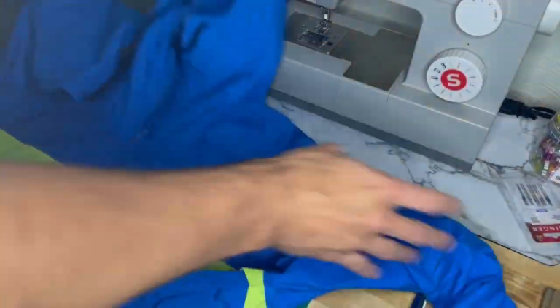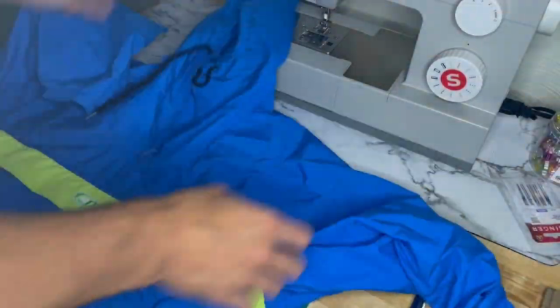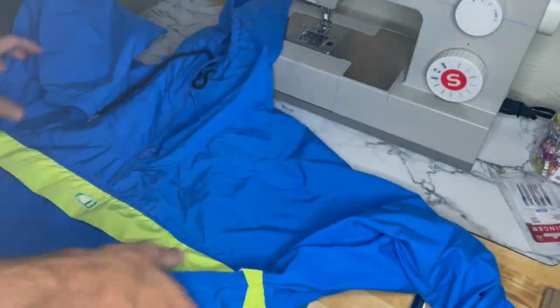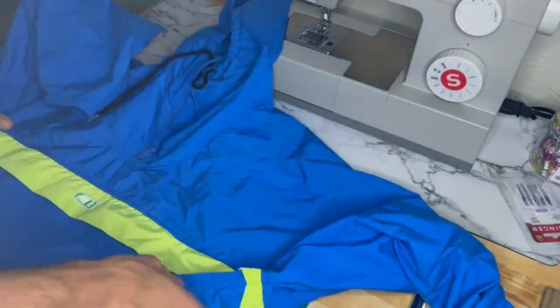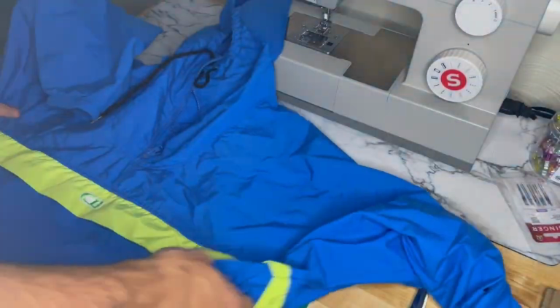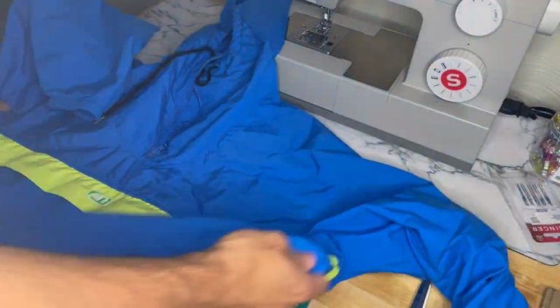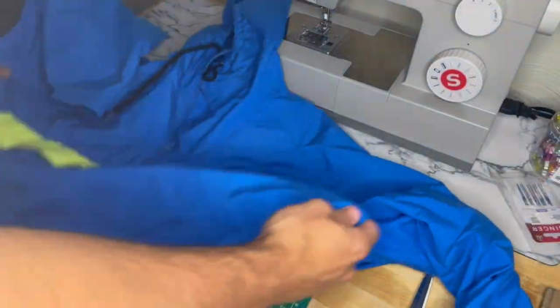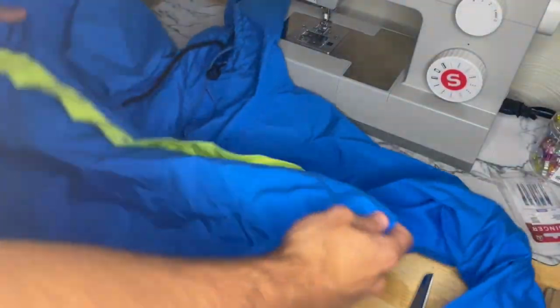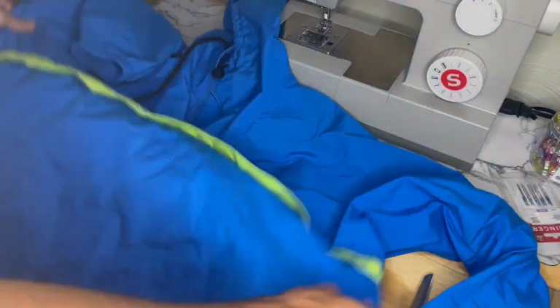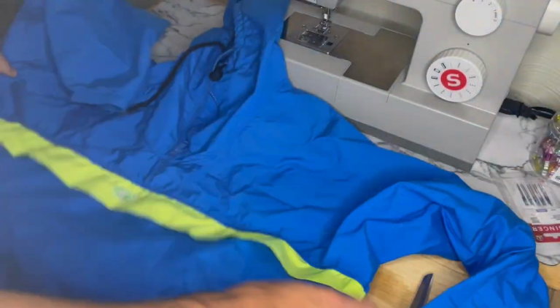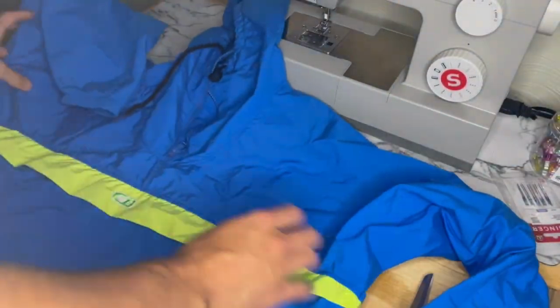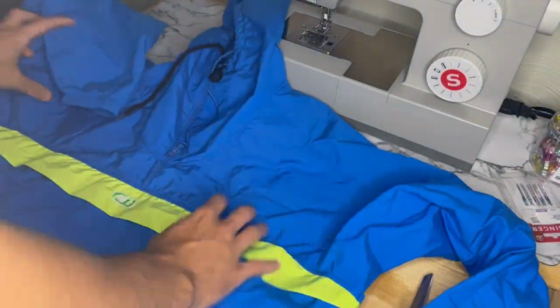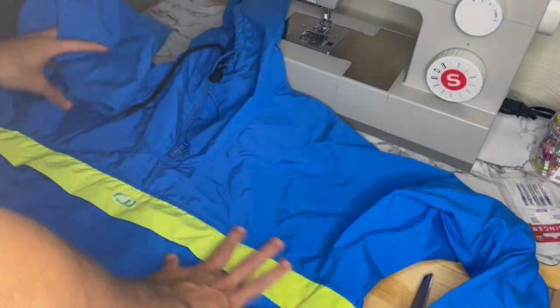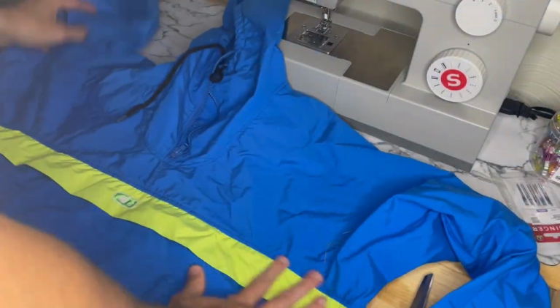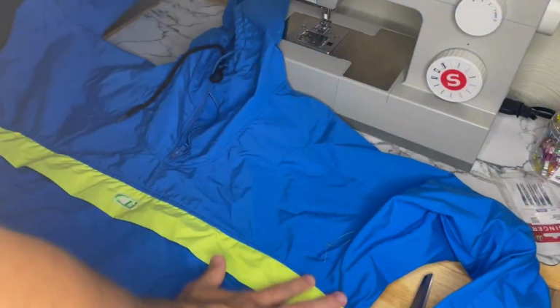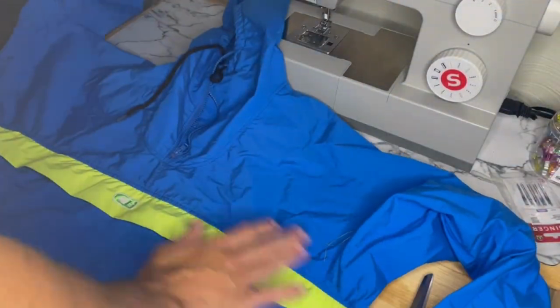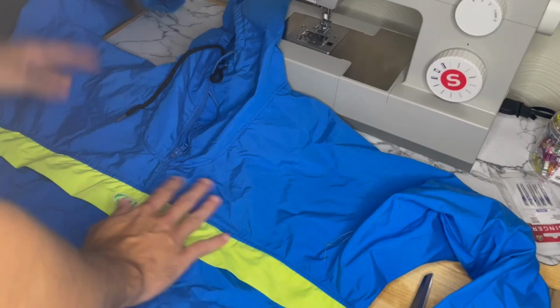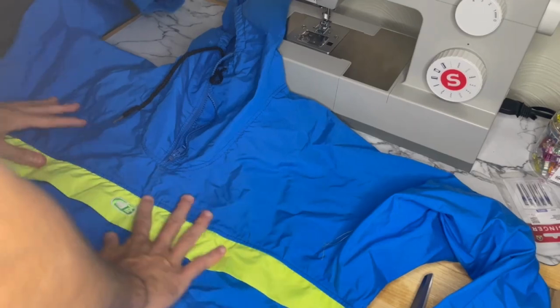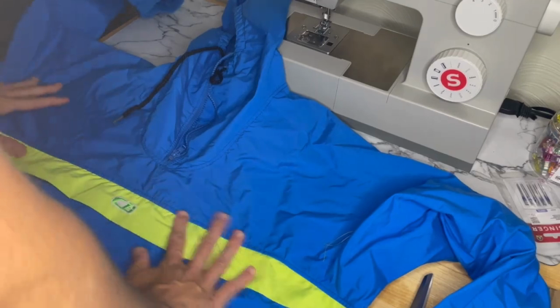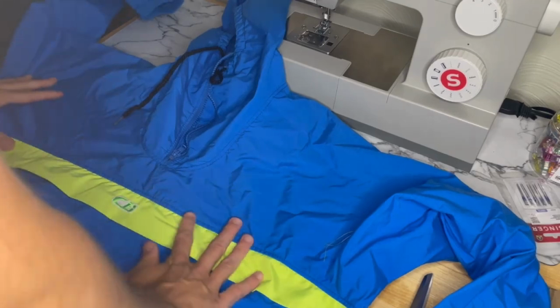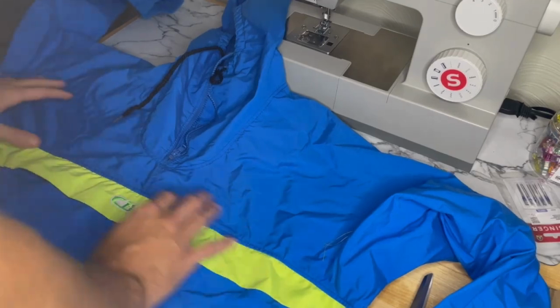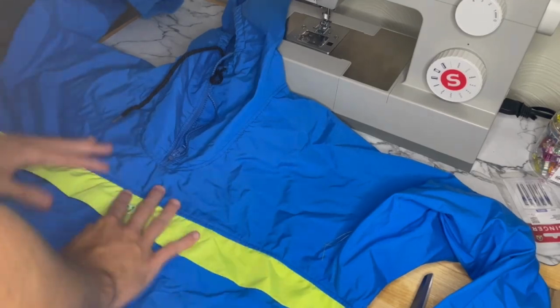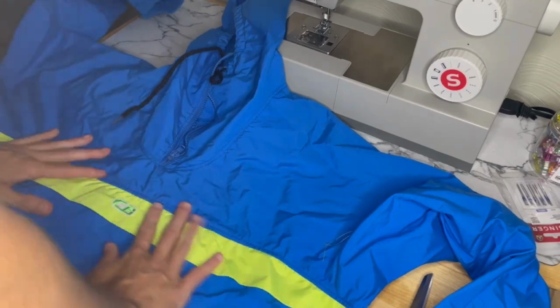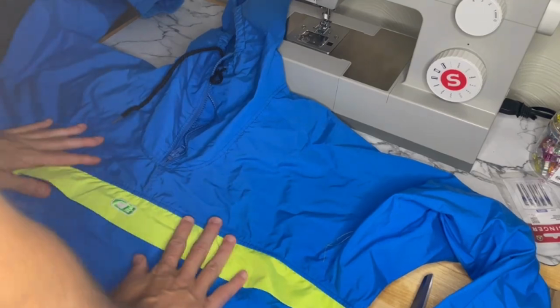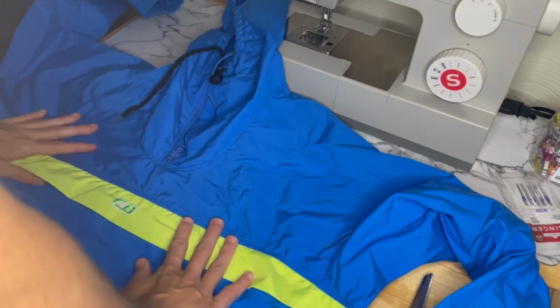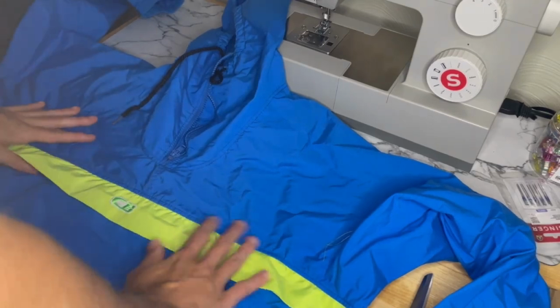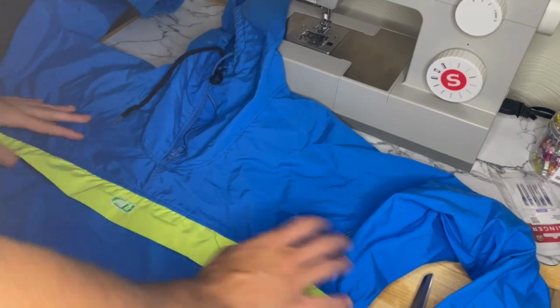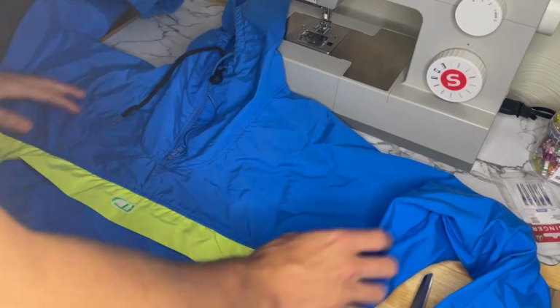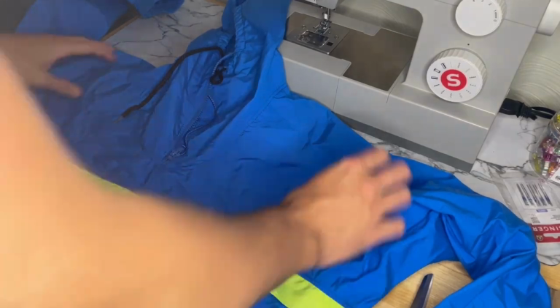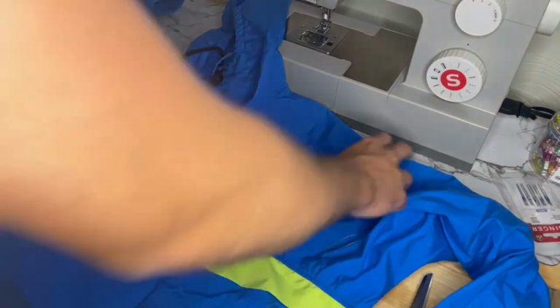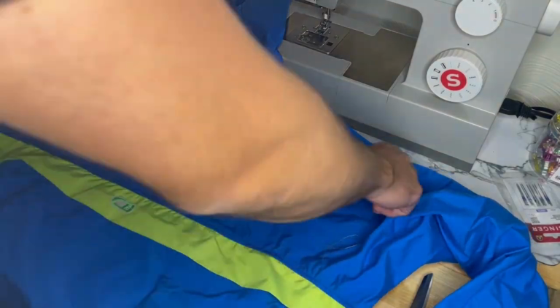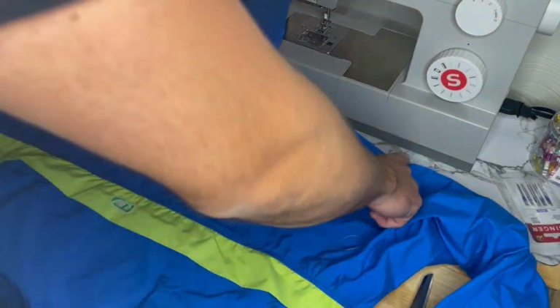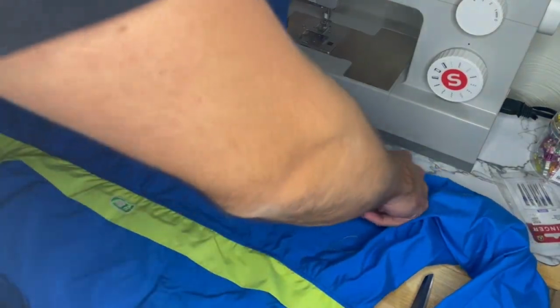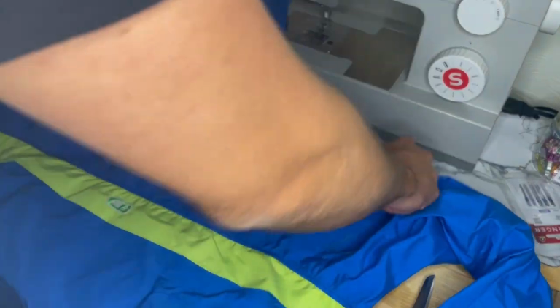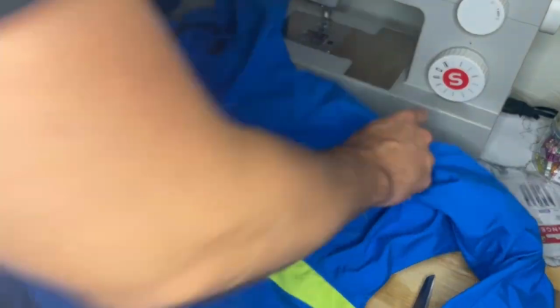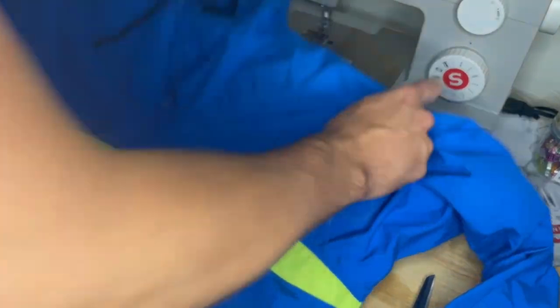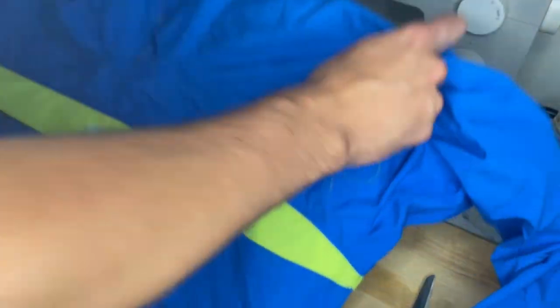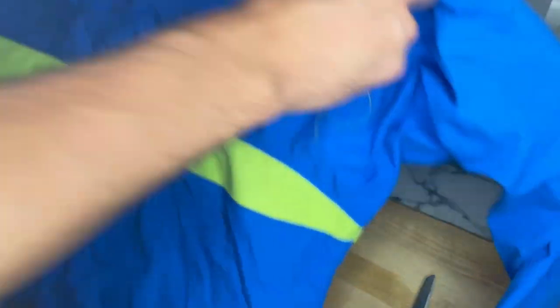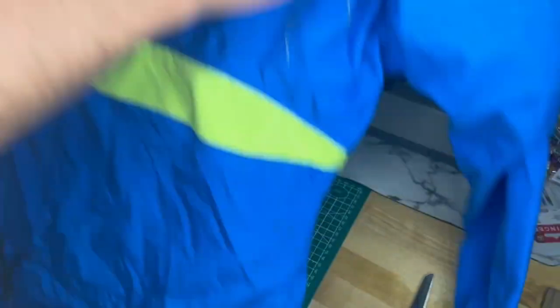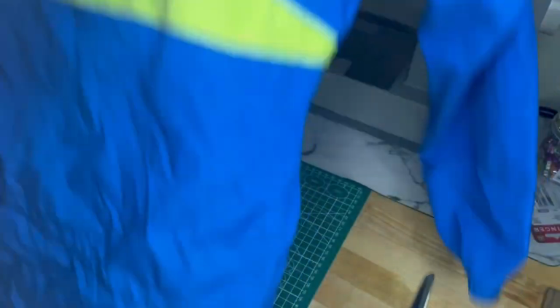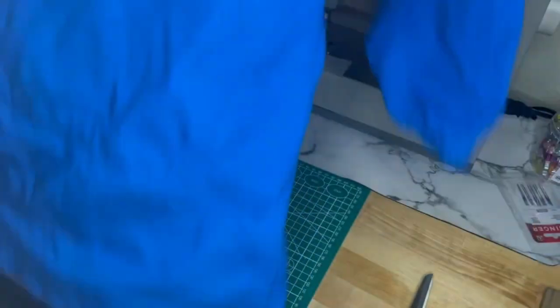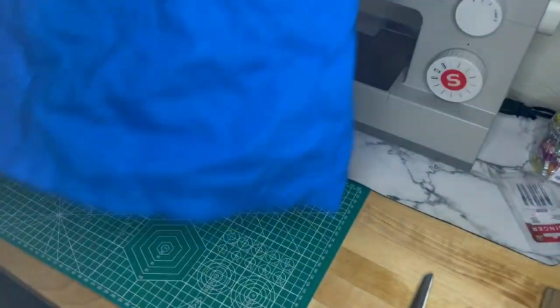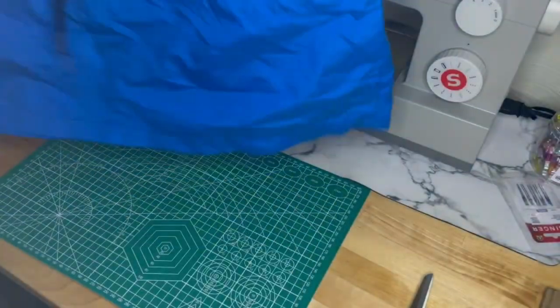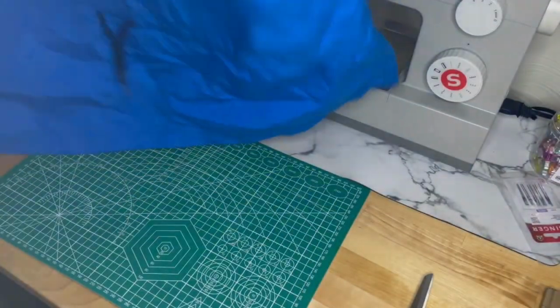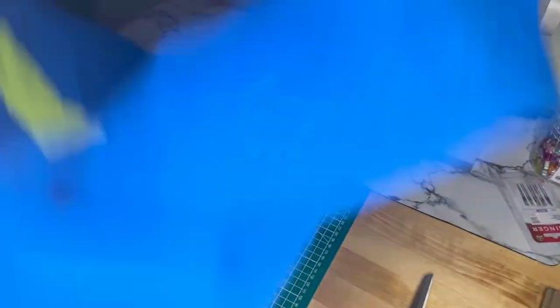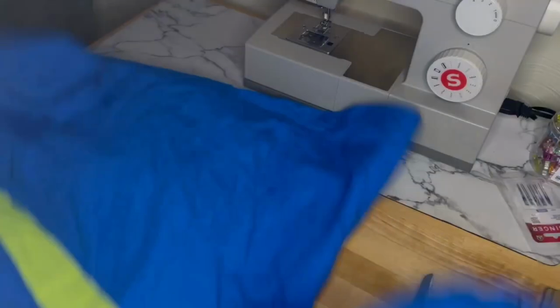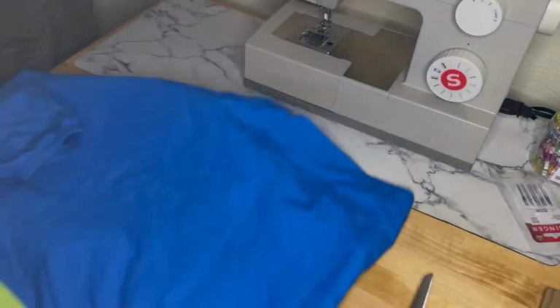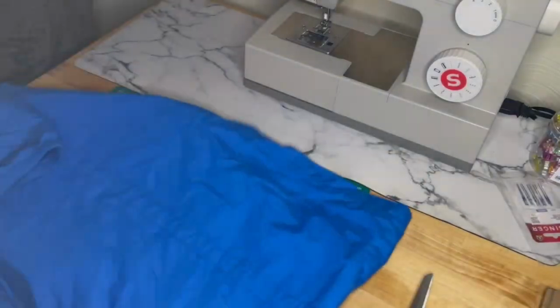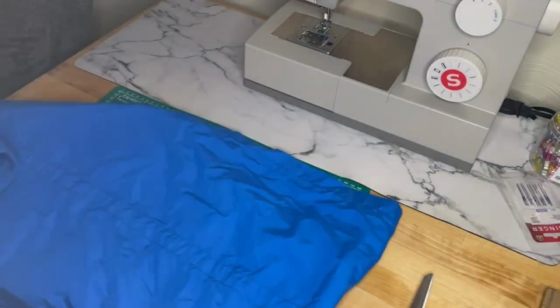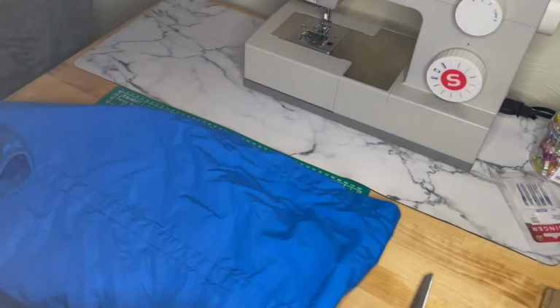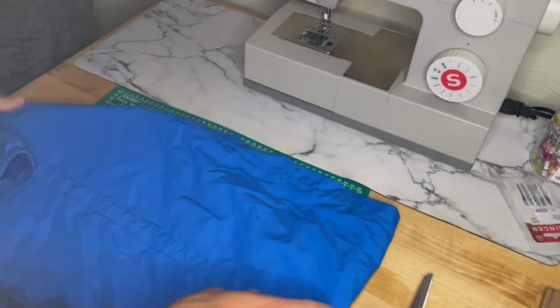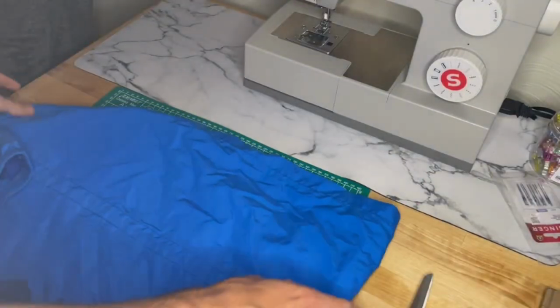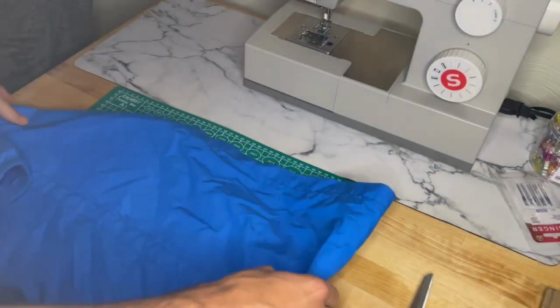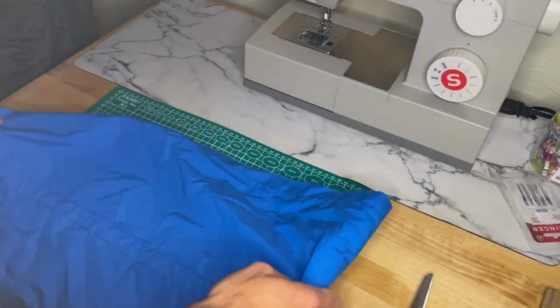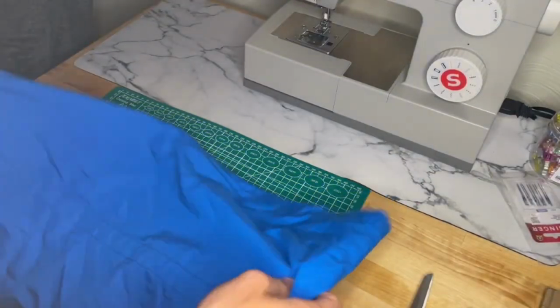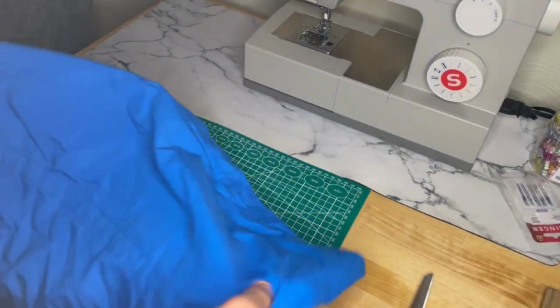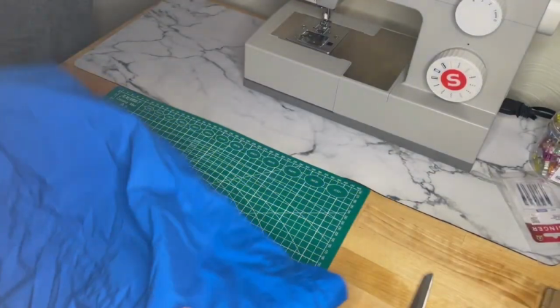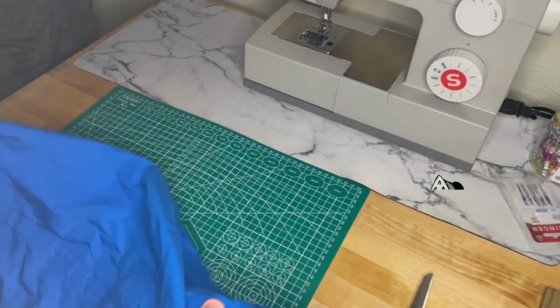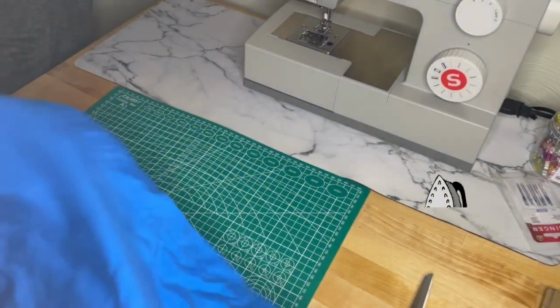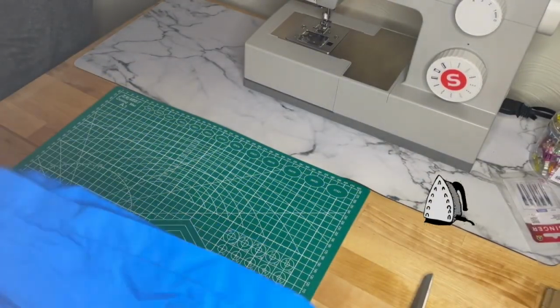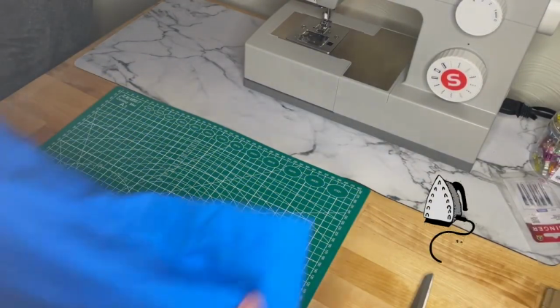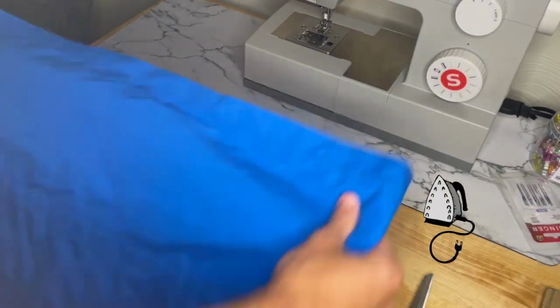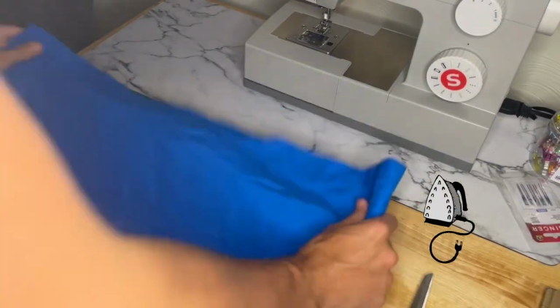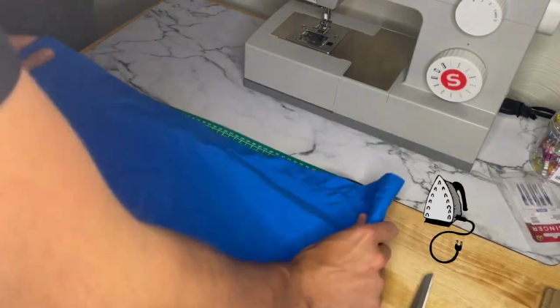Now they say to always iron your clothes before getting ready to sew, but for me I elect to just lay it down and try to pat it flat.